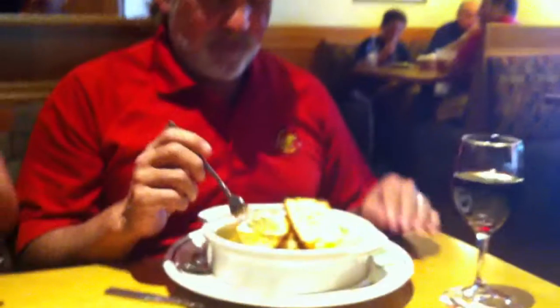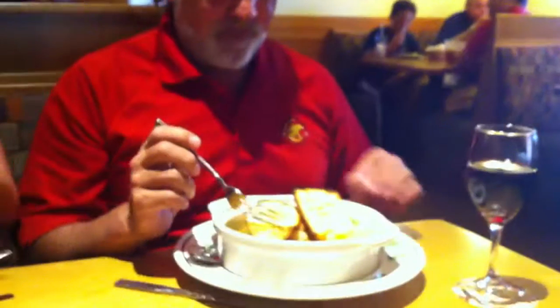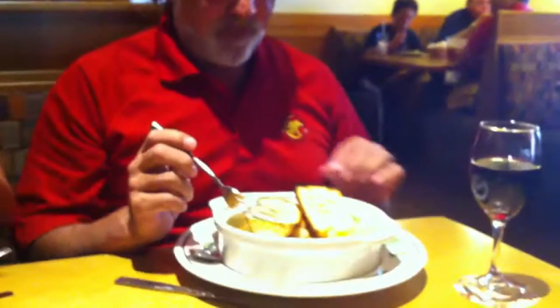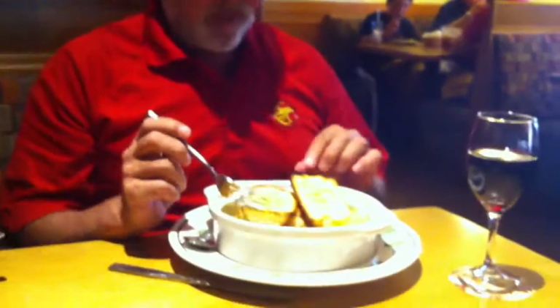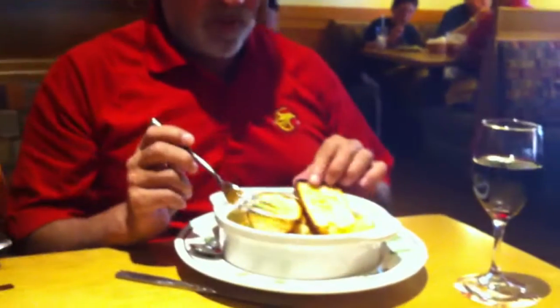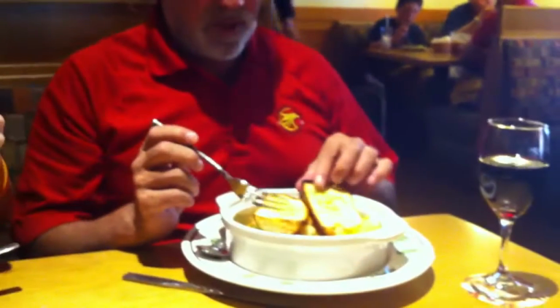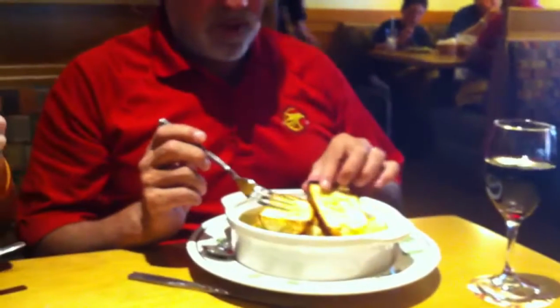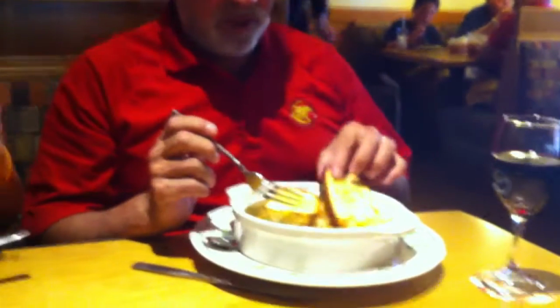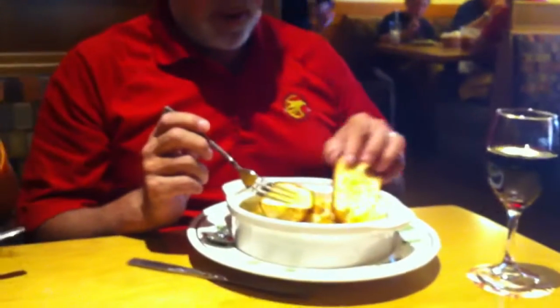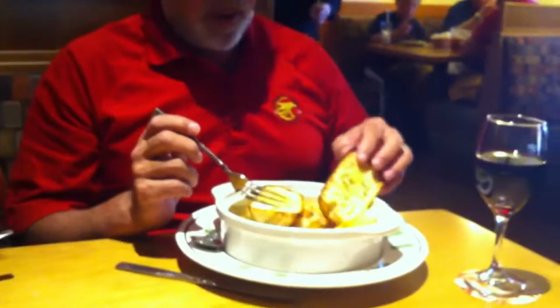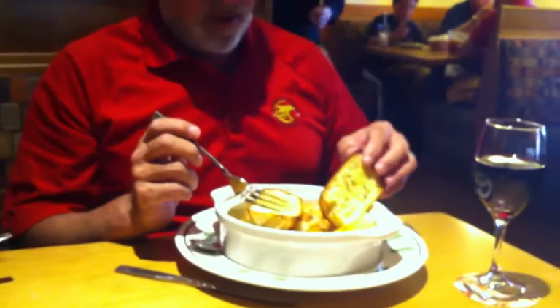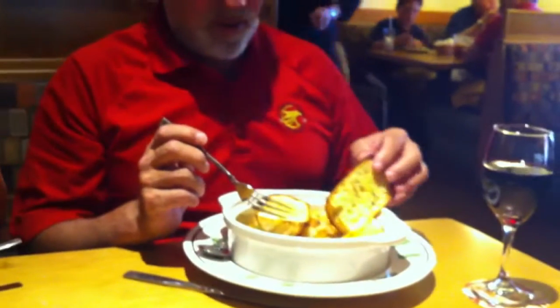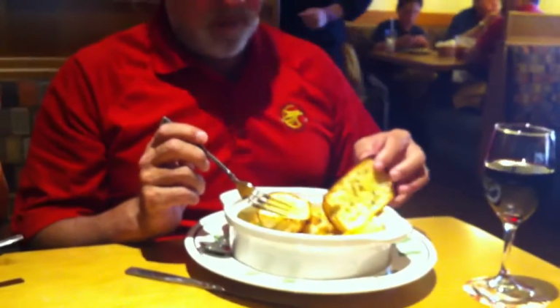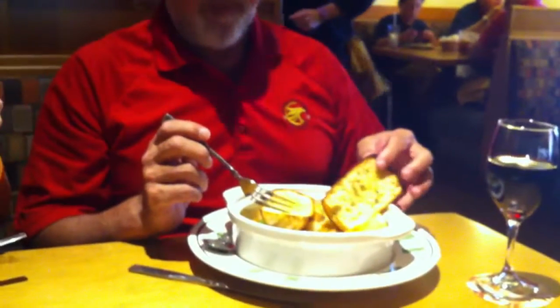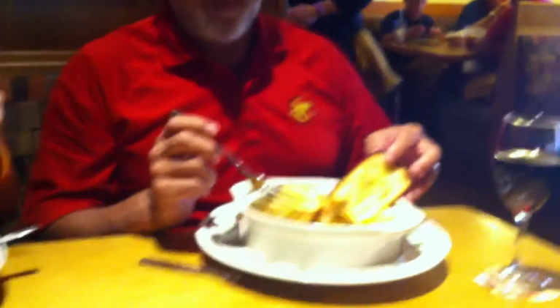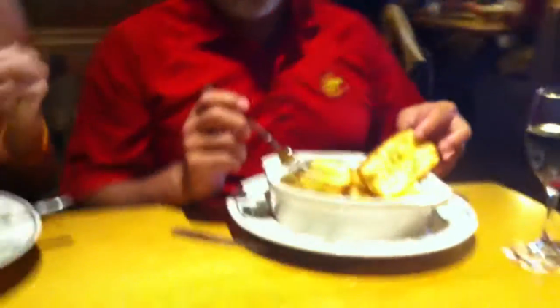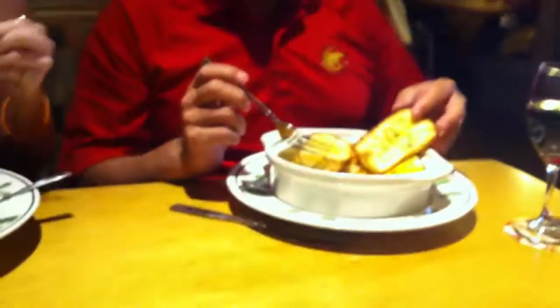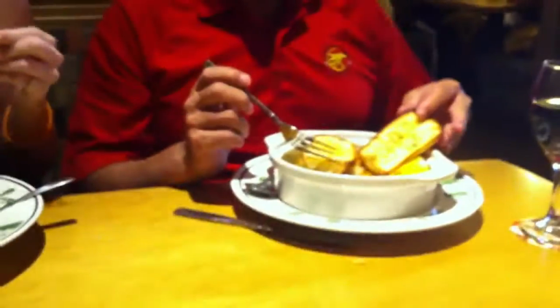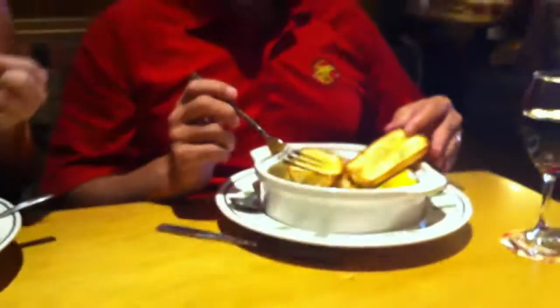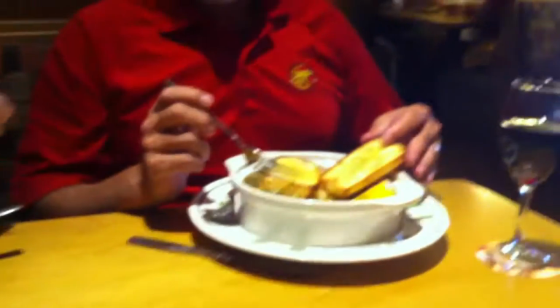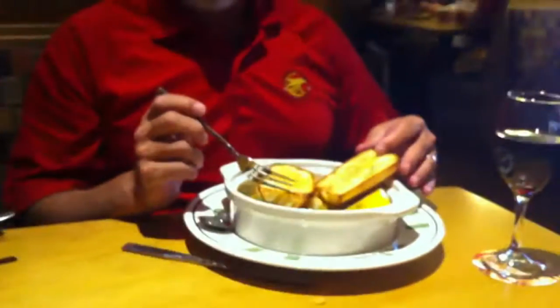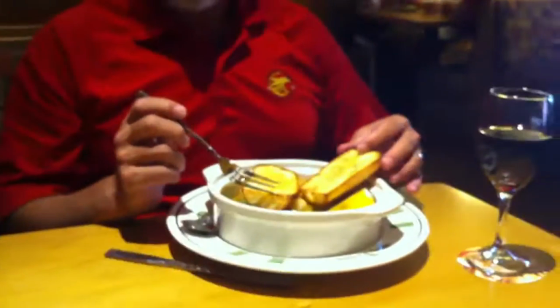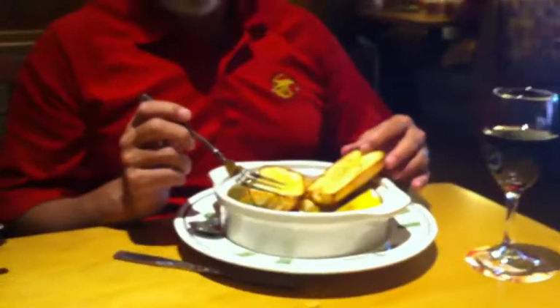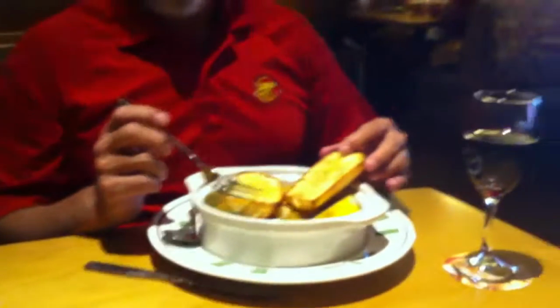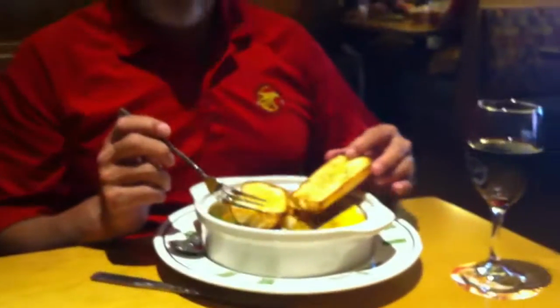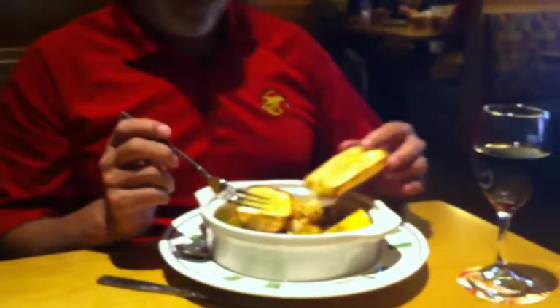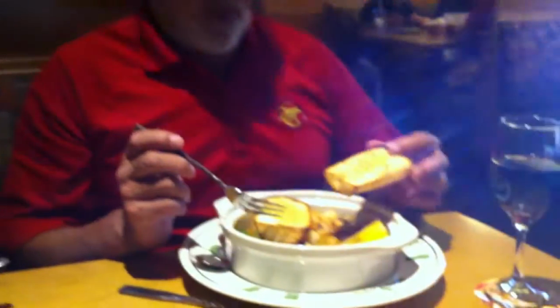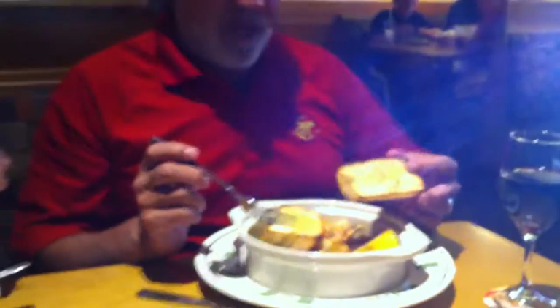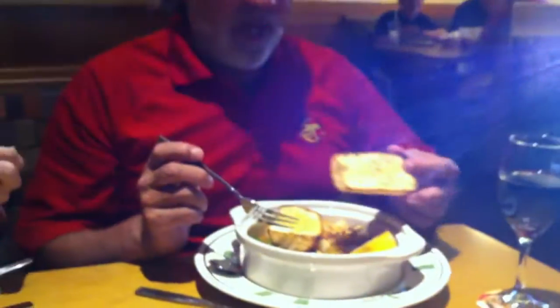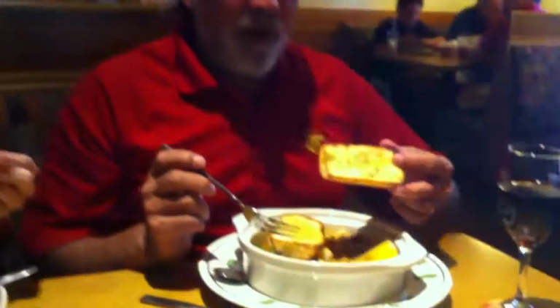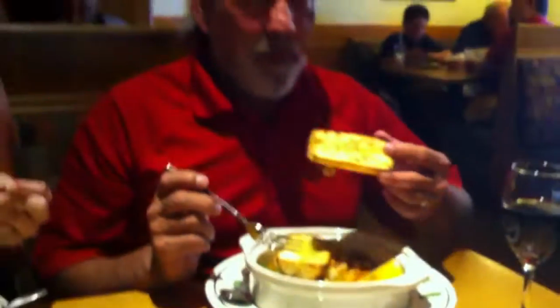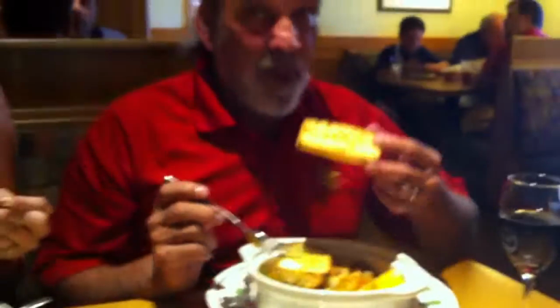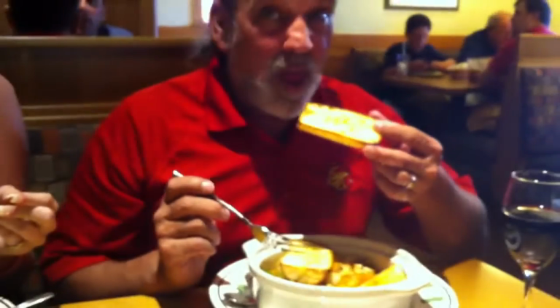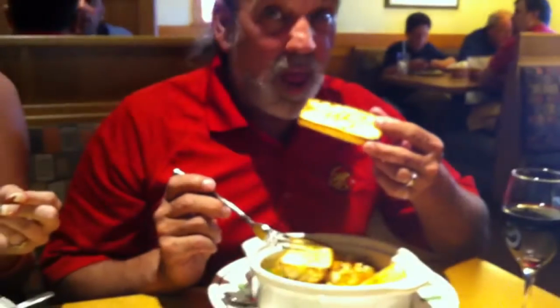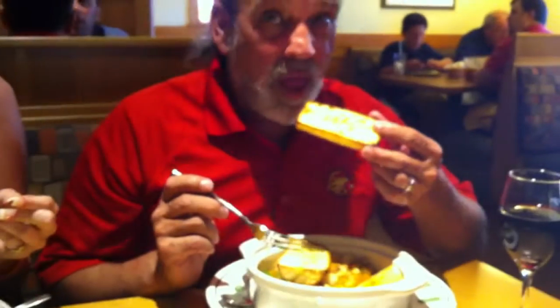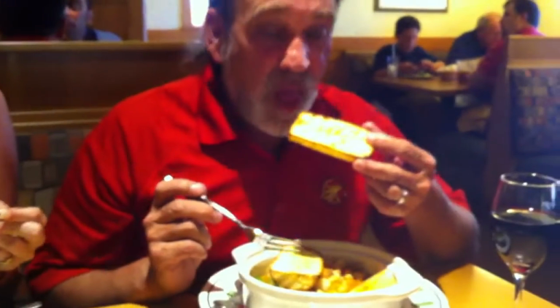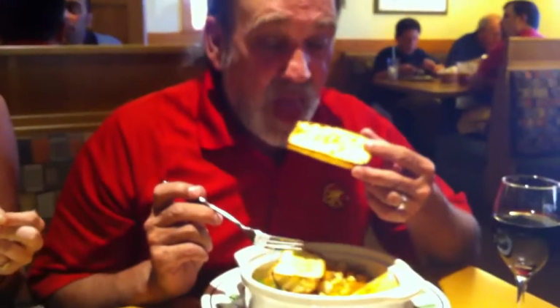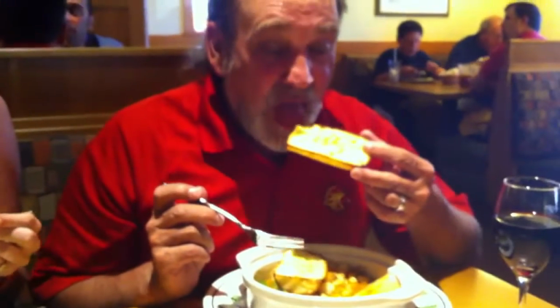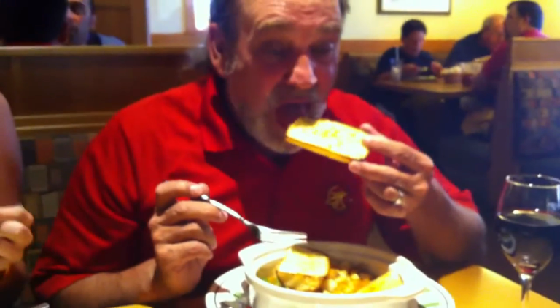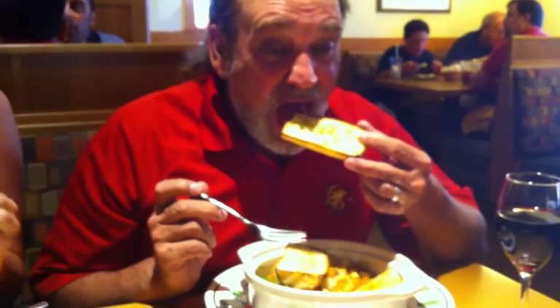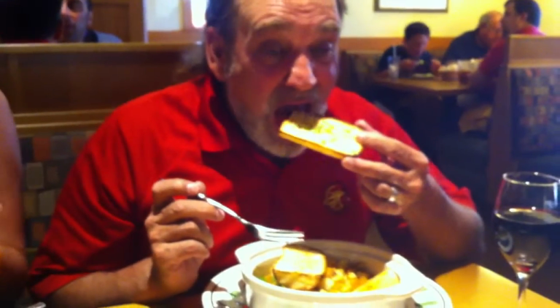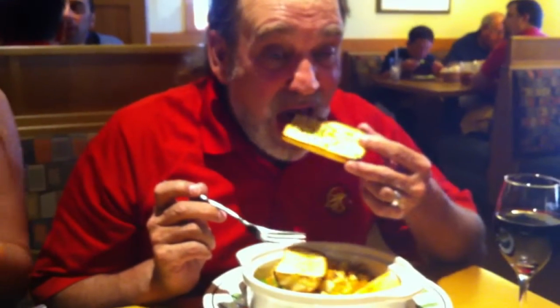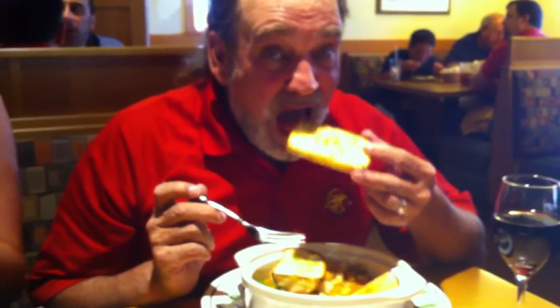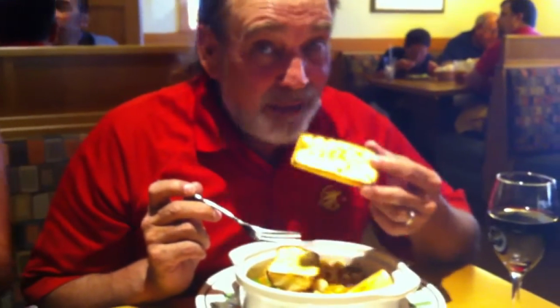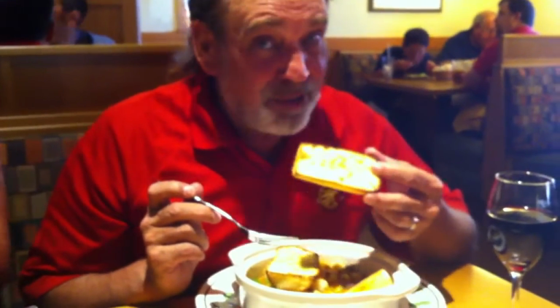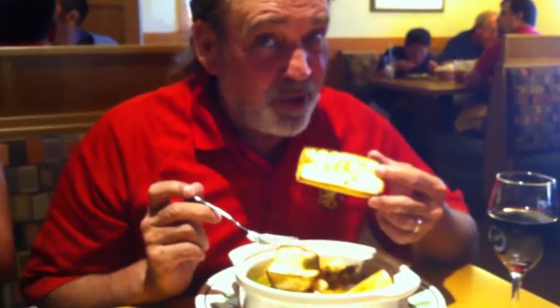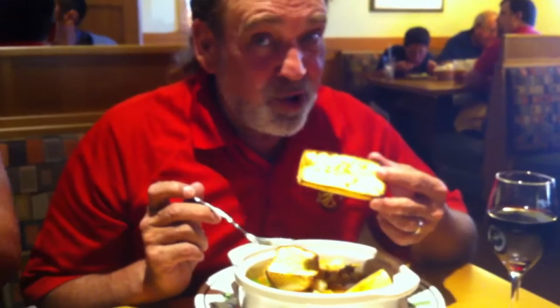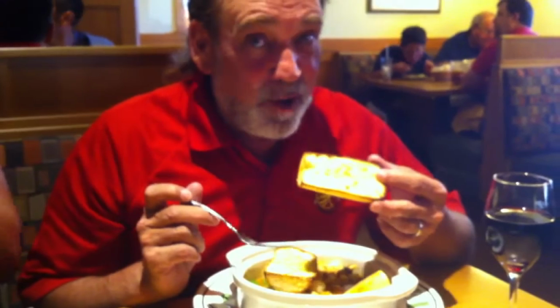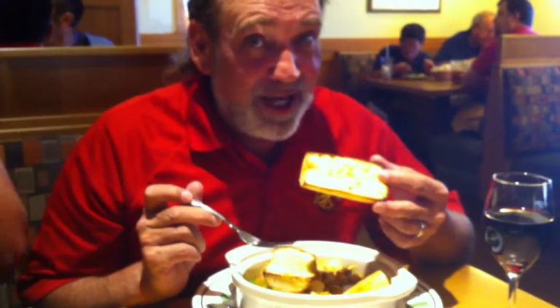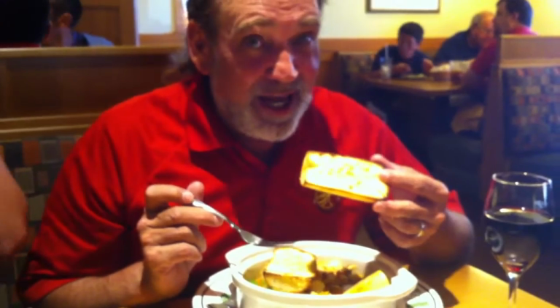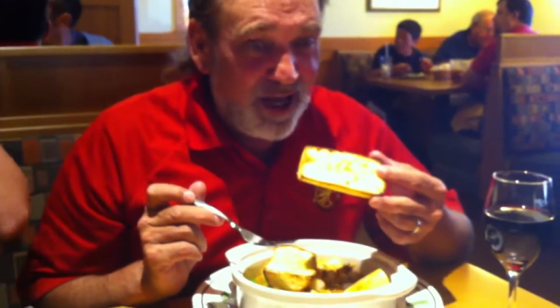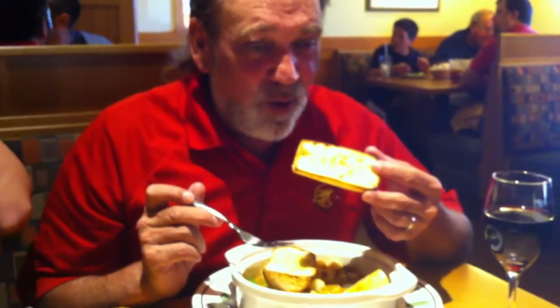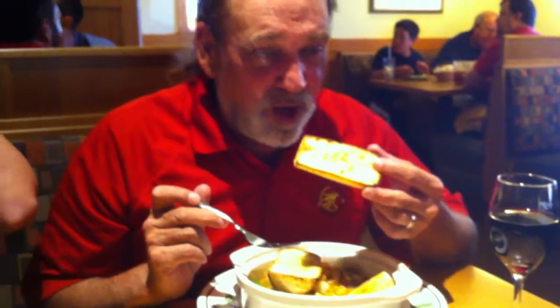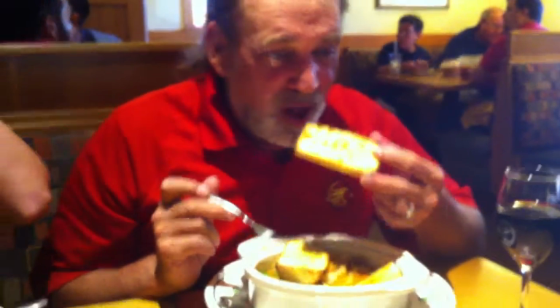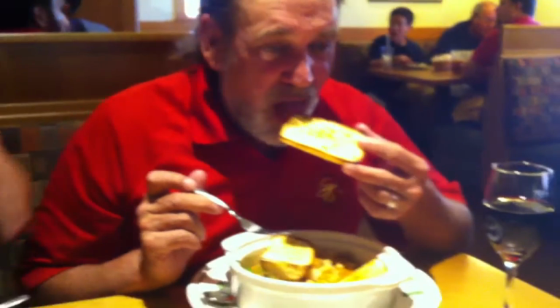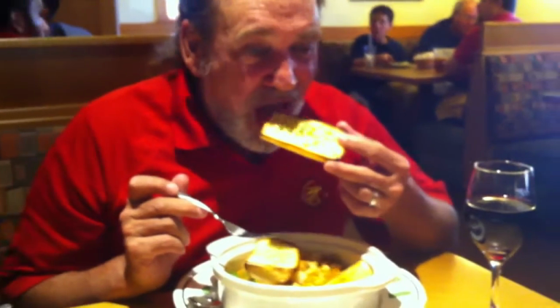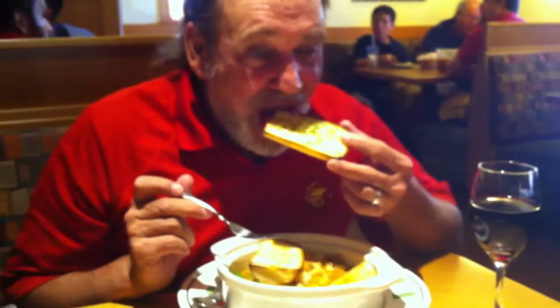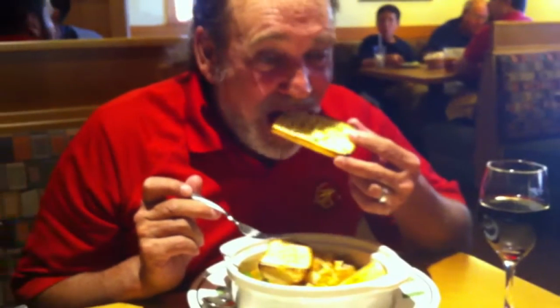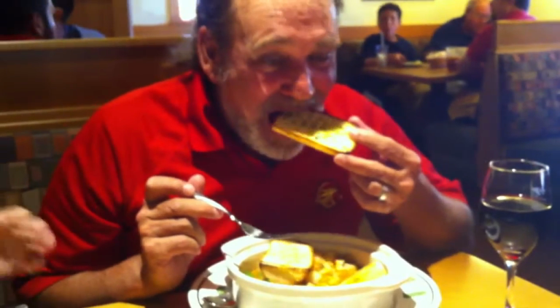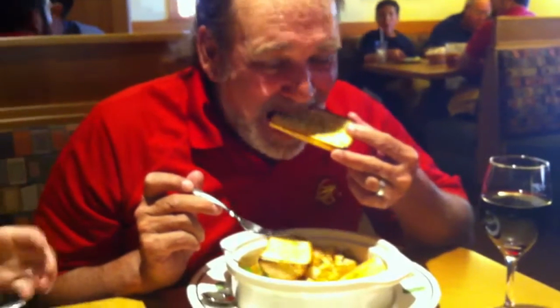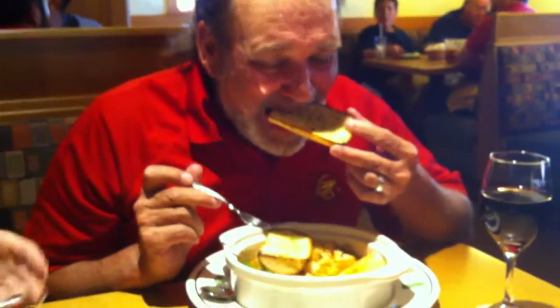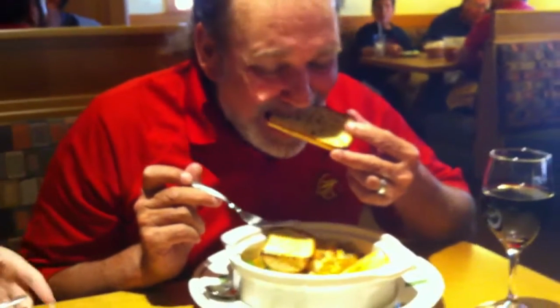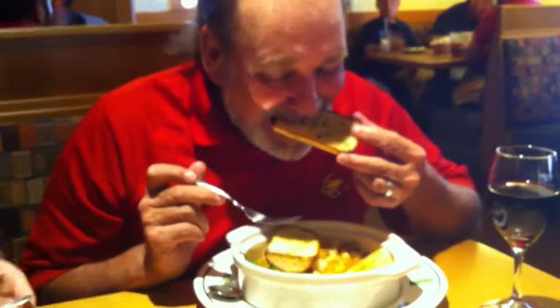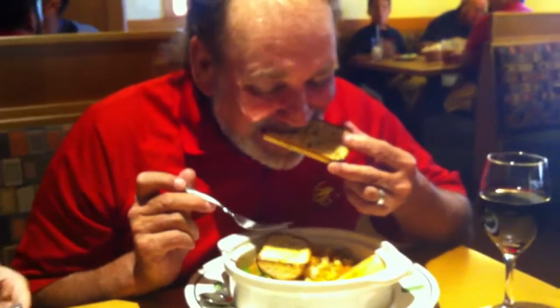That's the whole point. That's what the spoon's there for — to roll it over. Just eat.